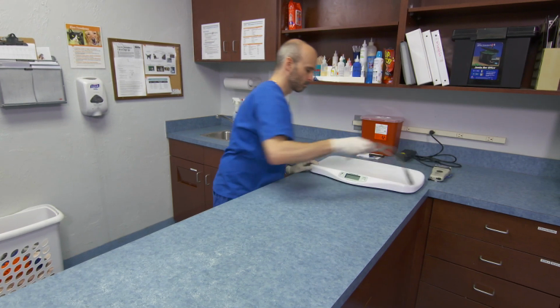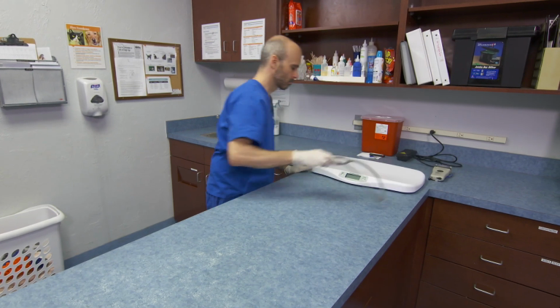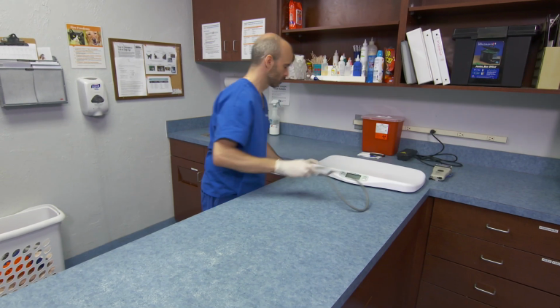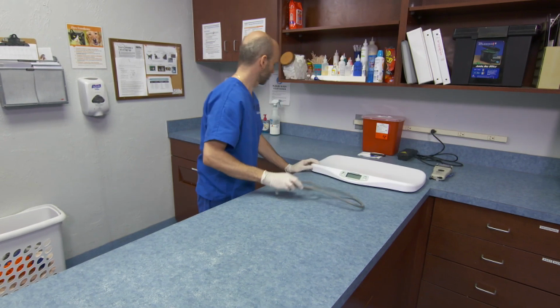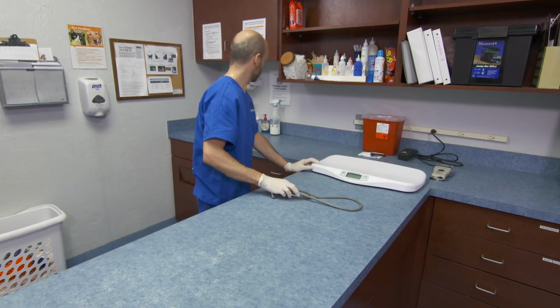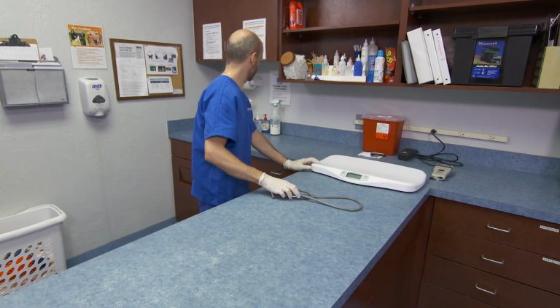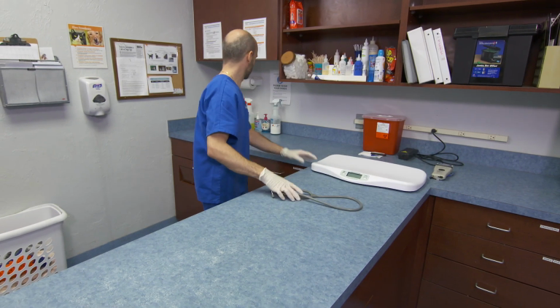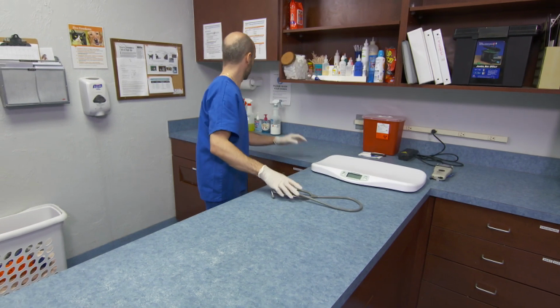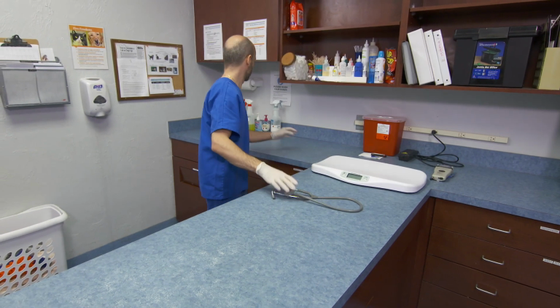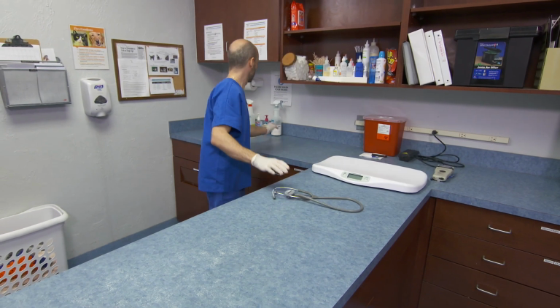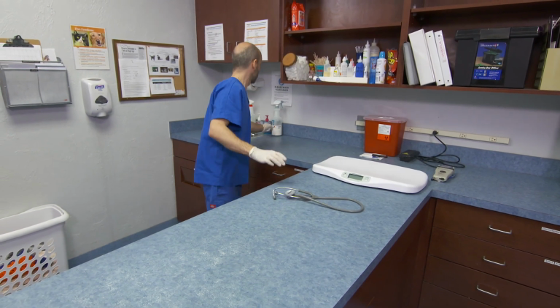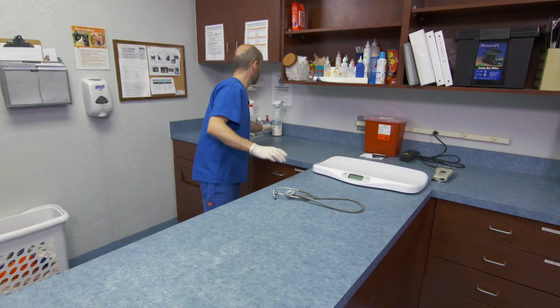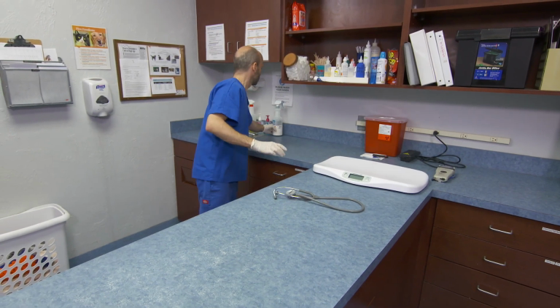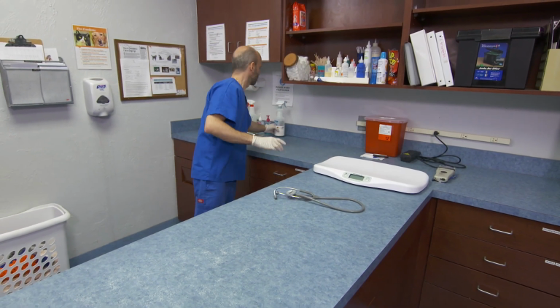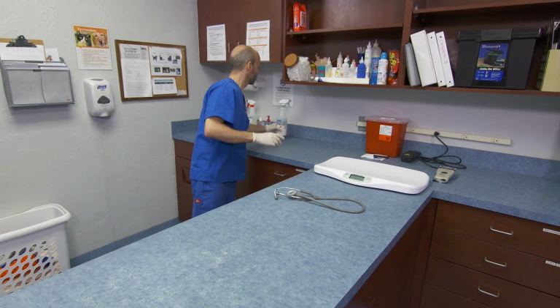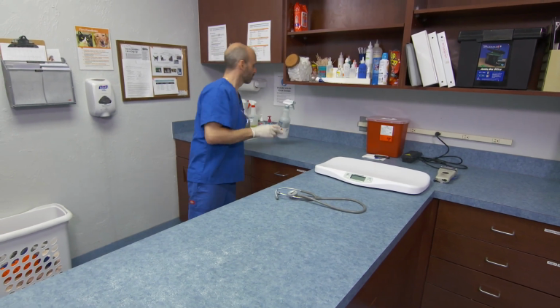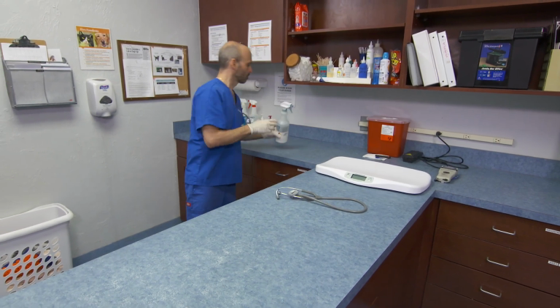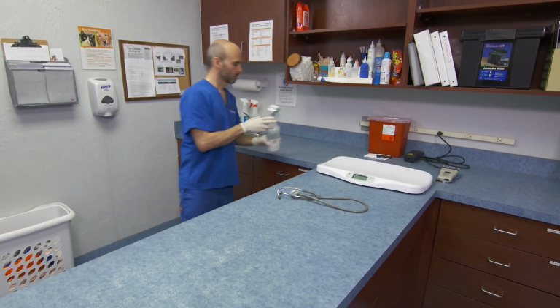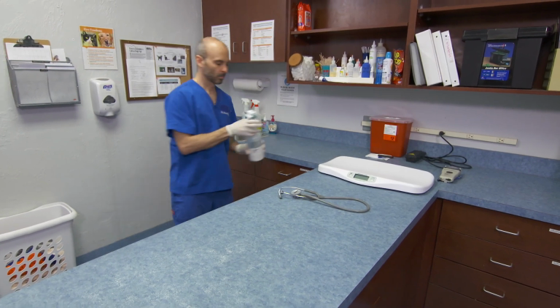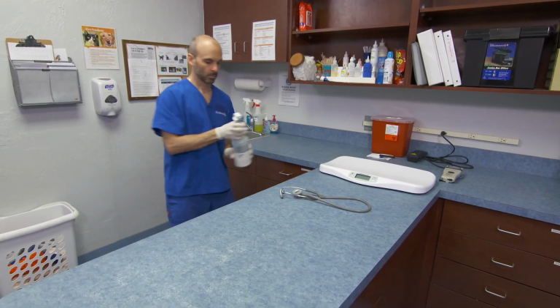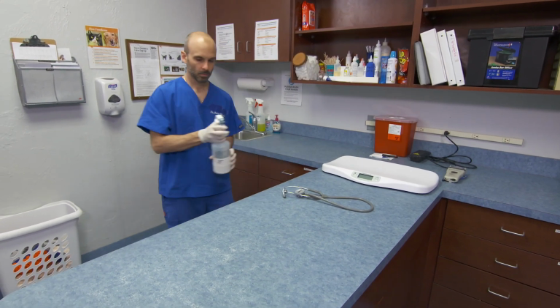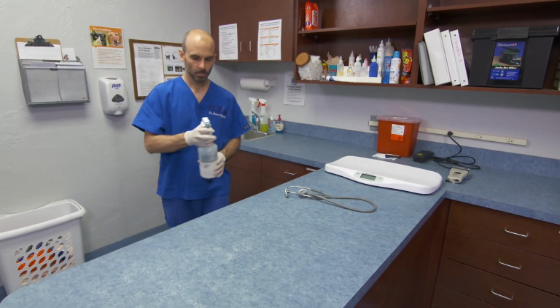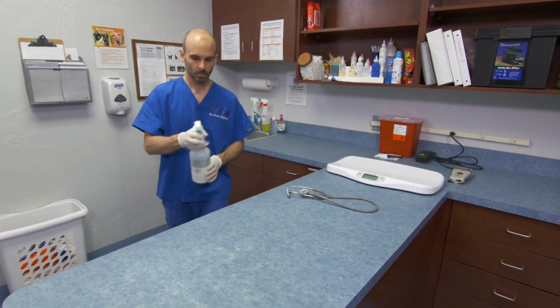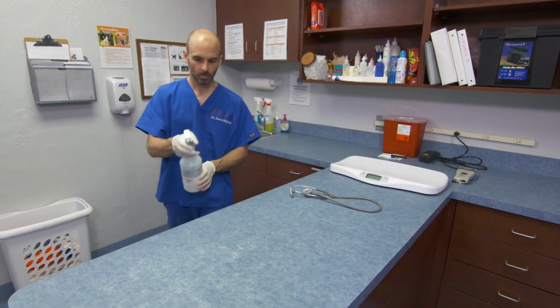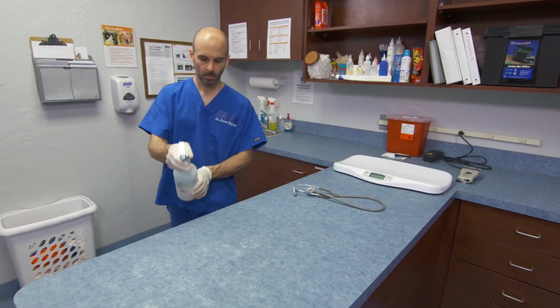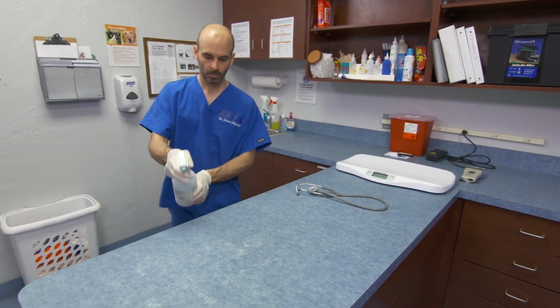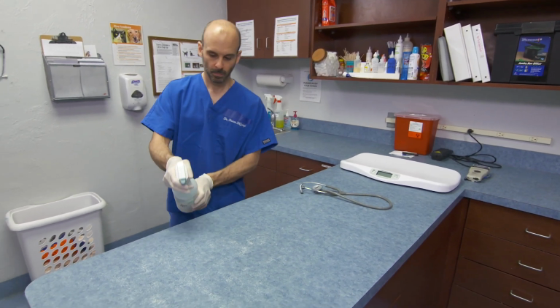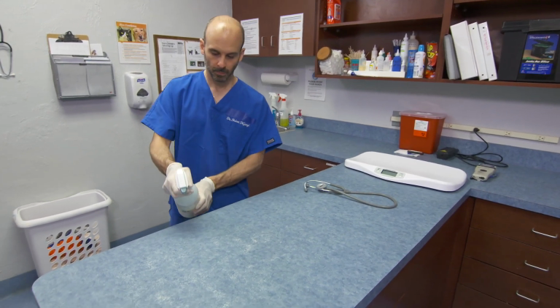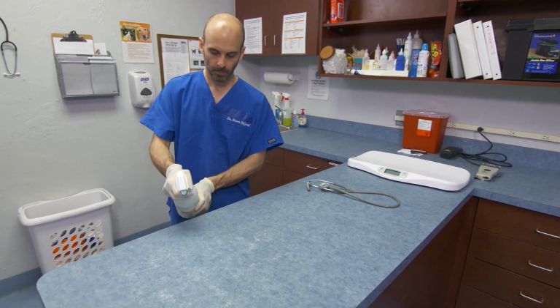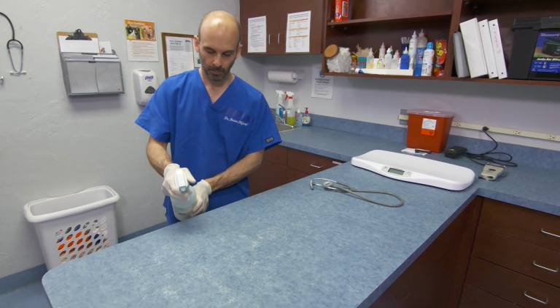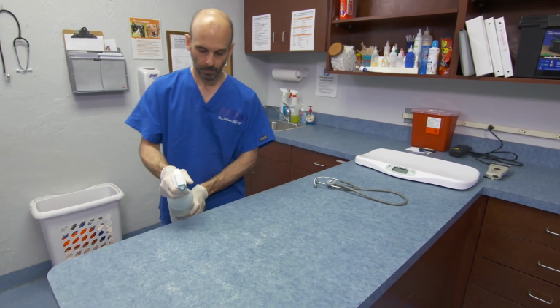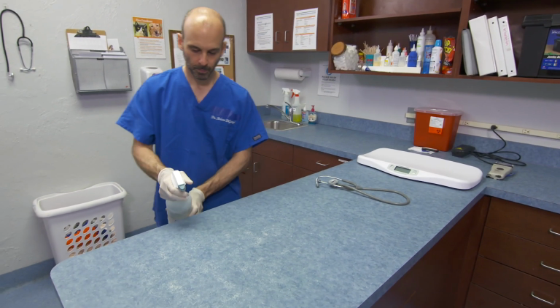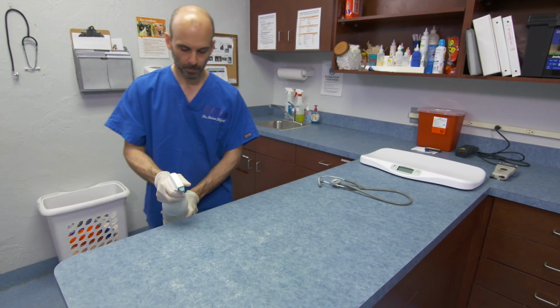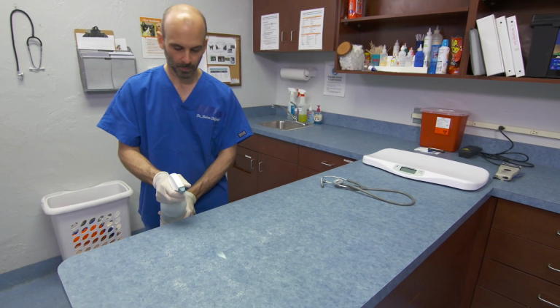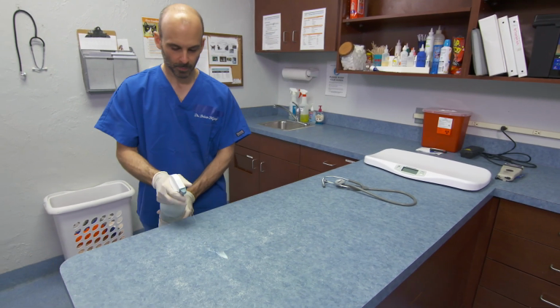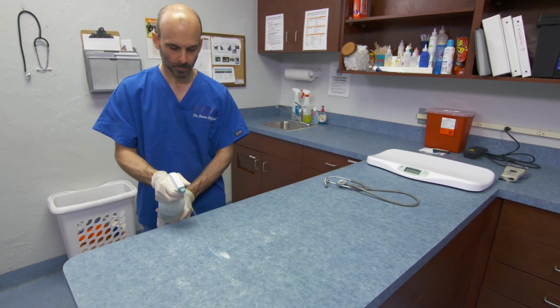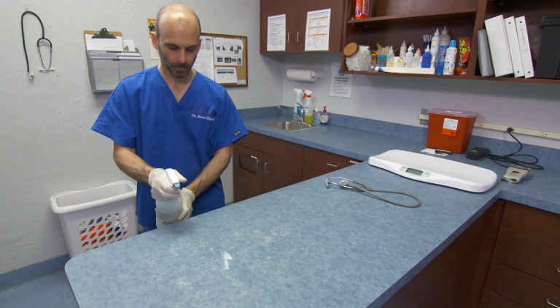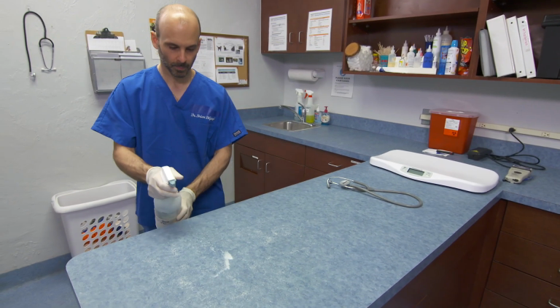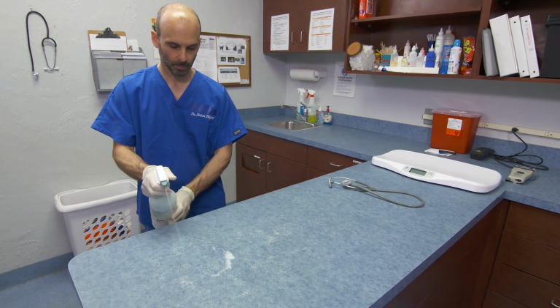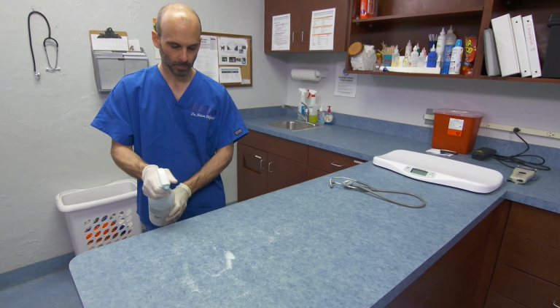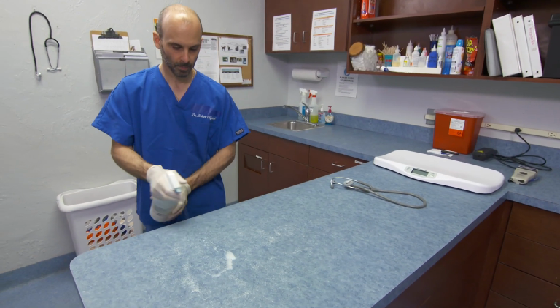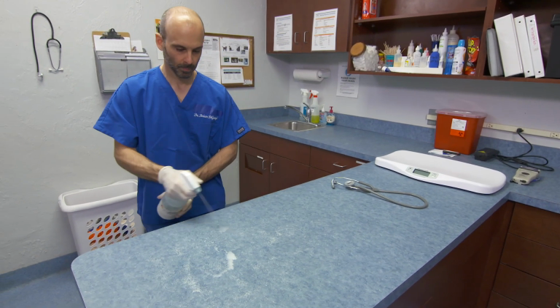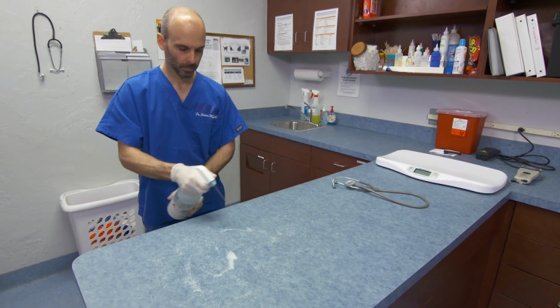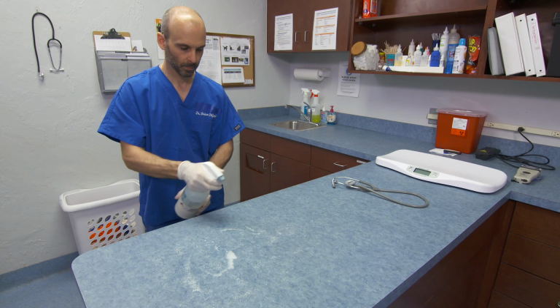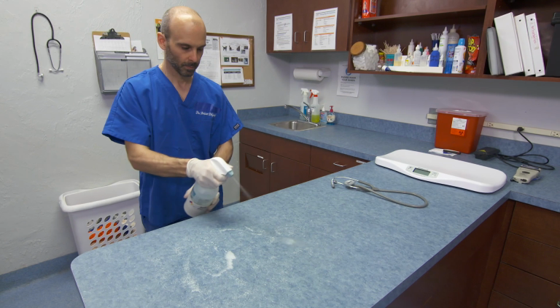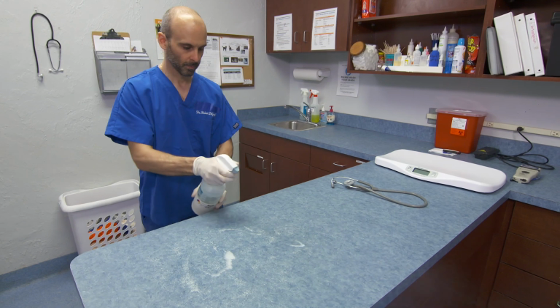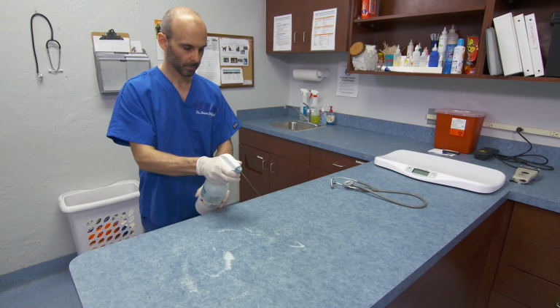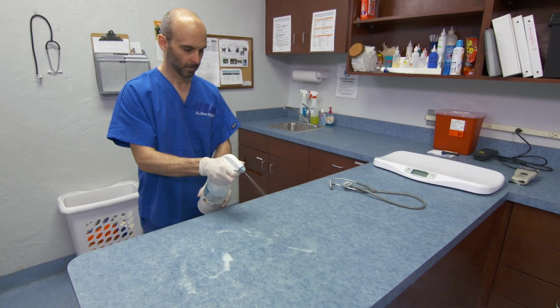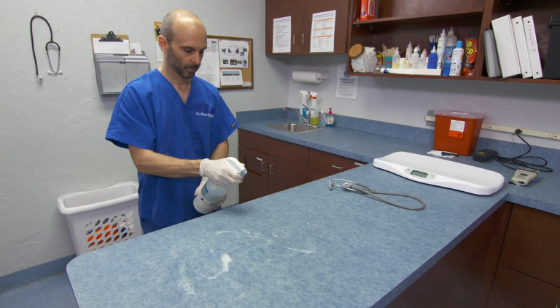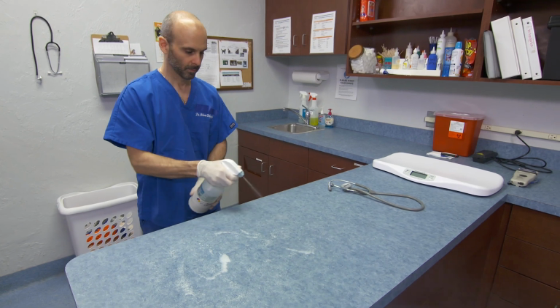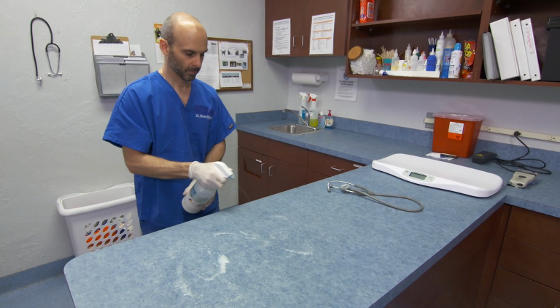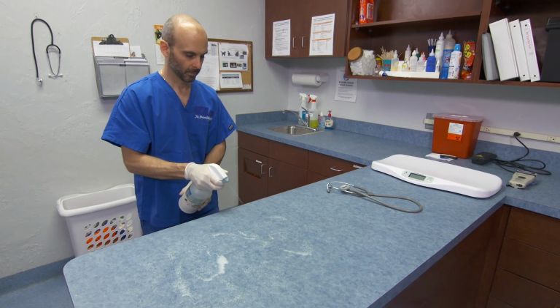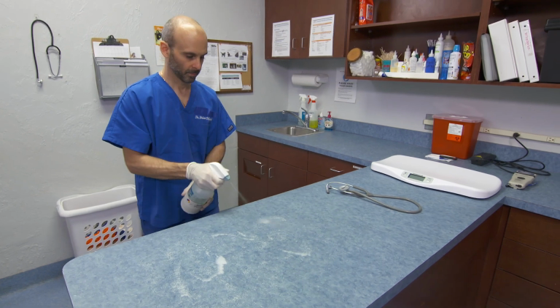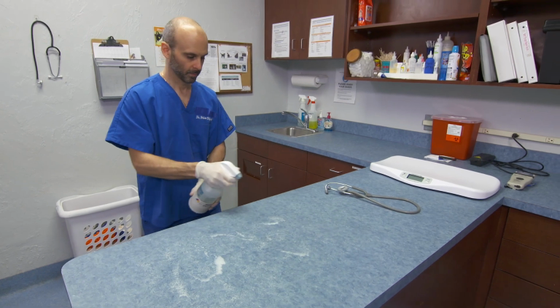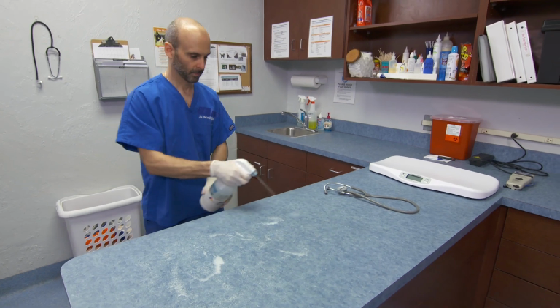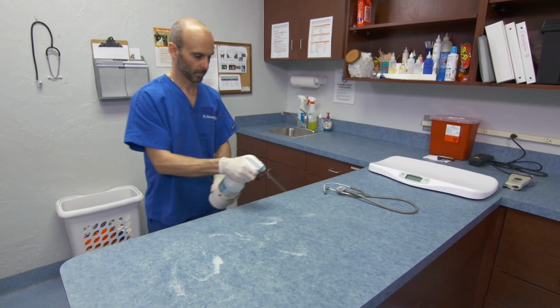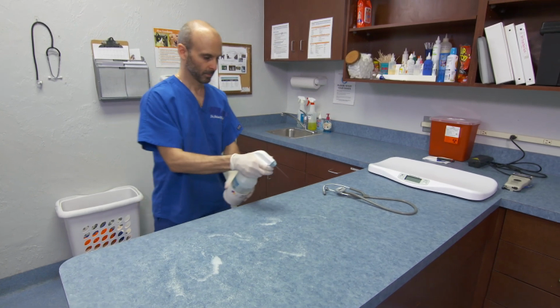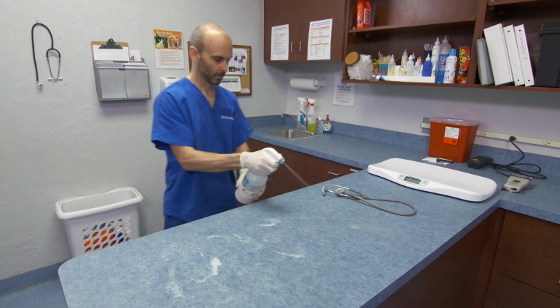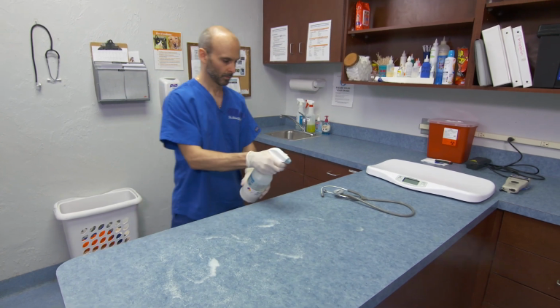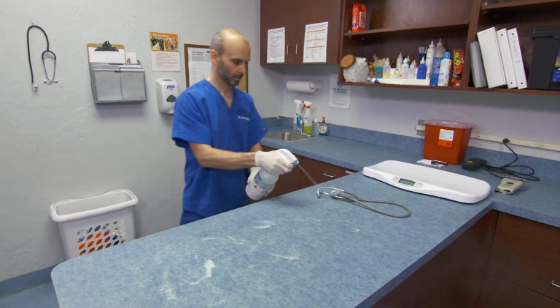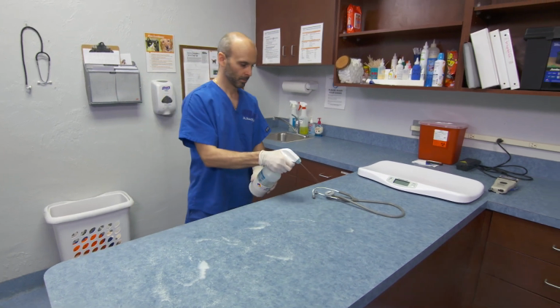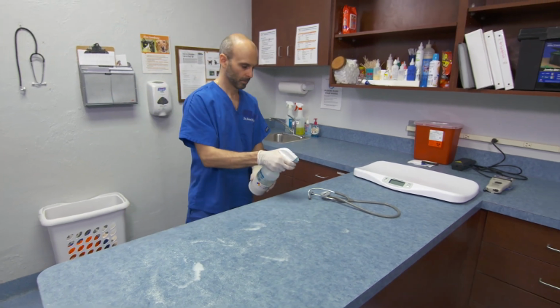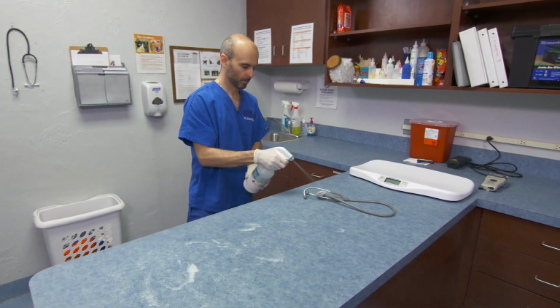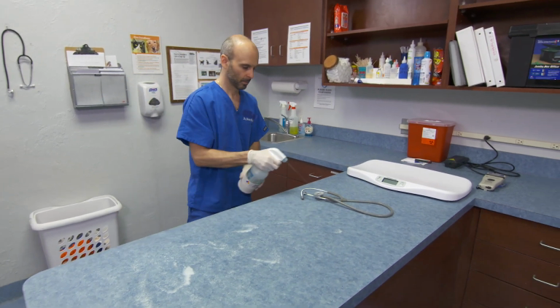When sampling is complete, the examination area should be cleaned, disinfected, and prepared for the next patient.